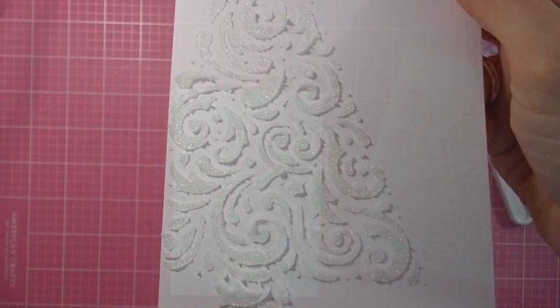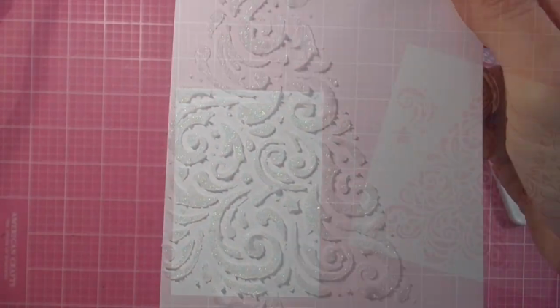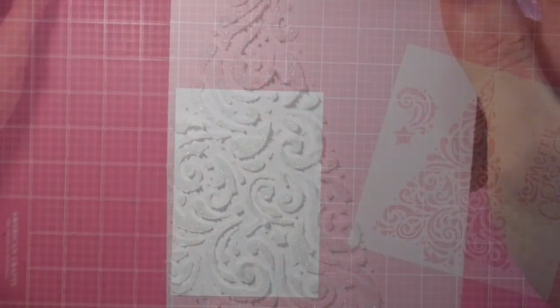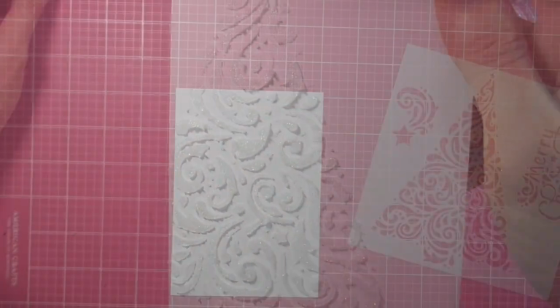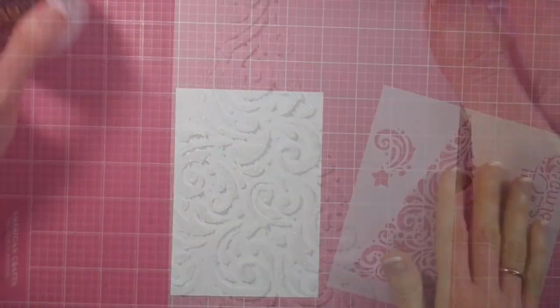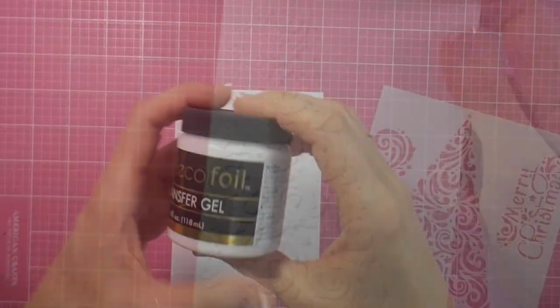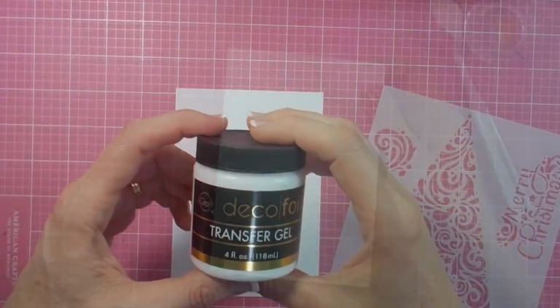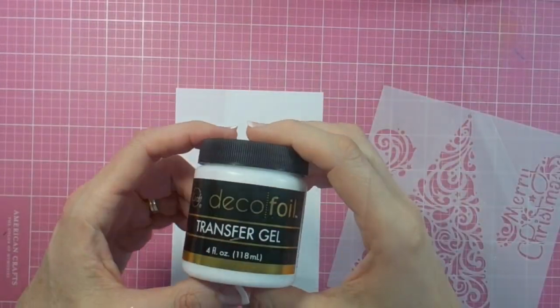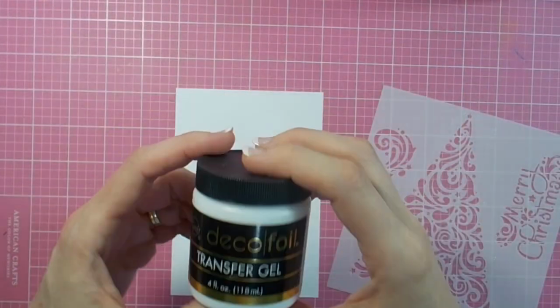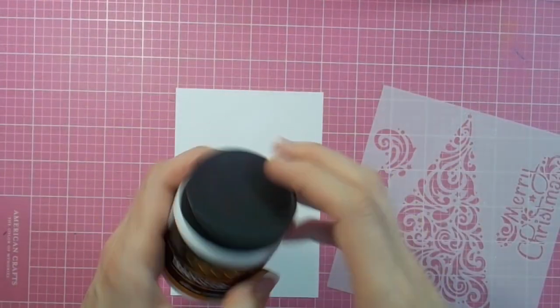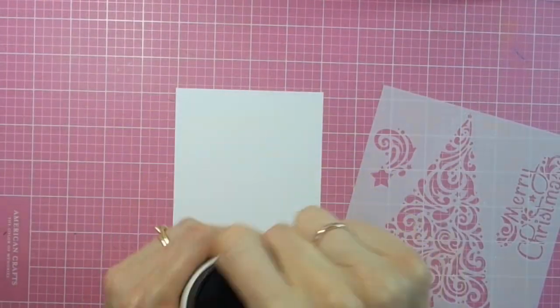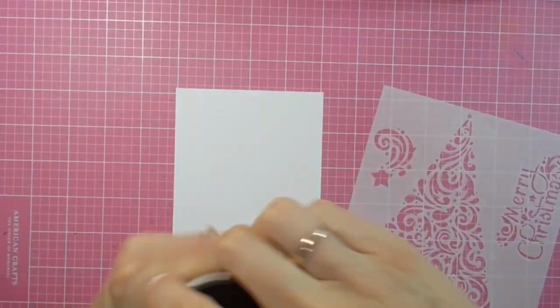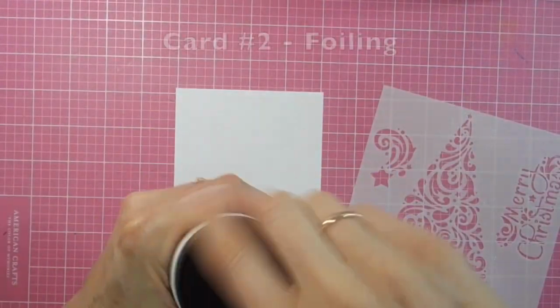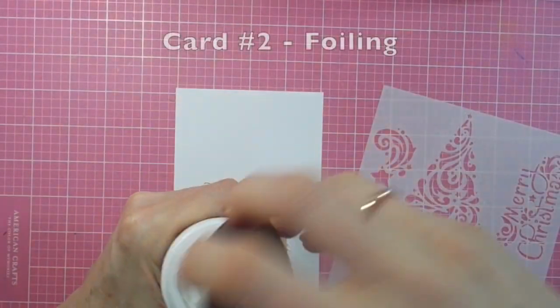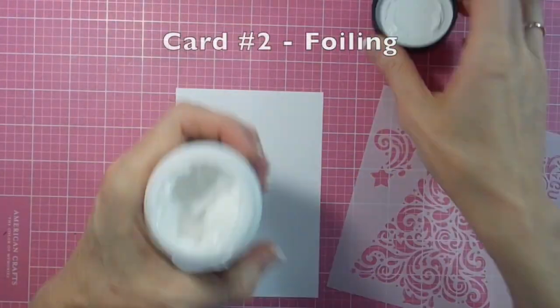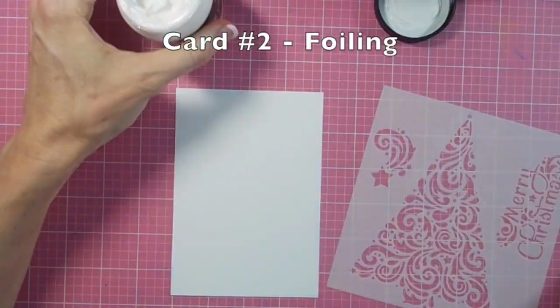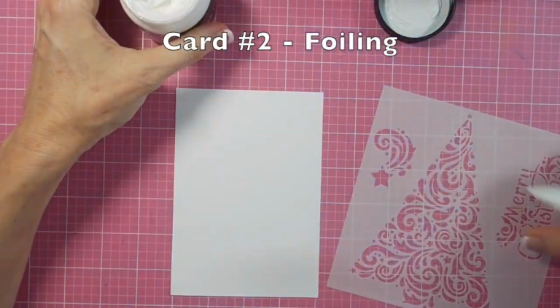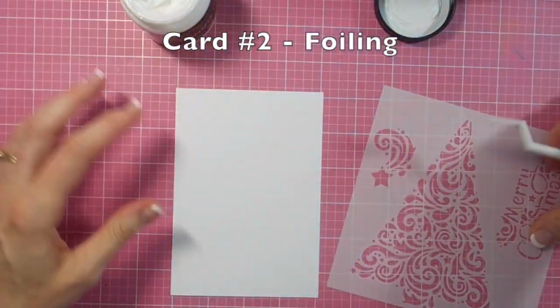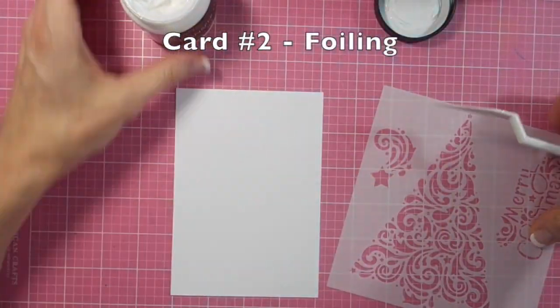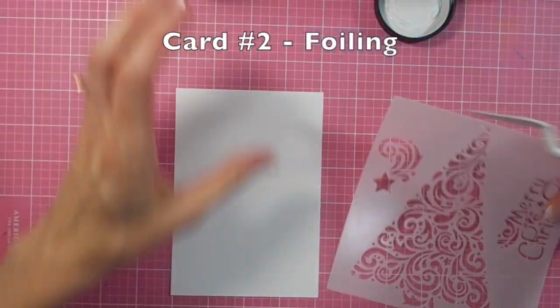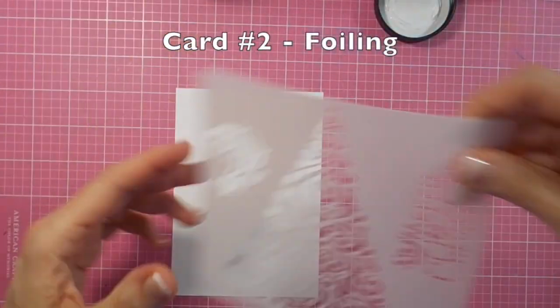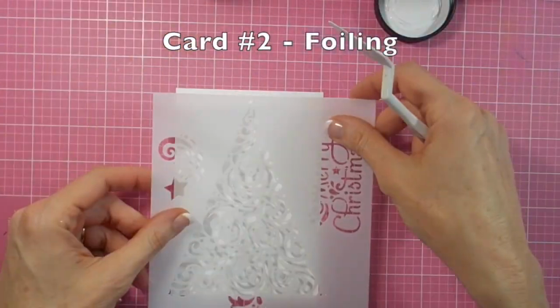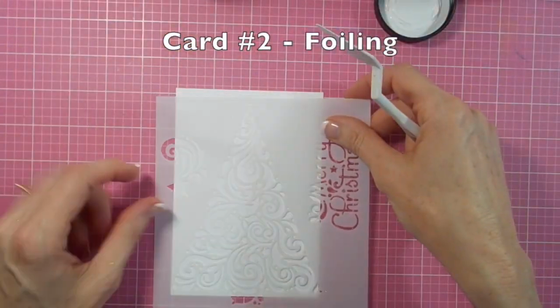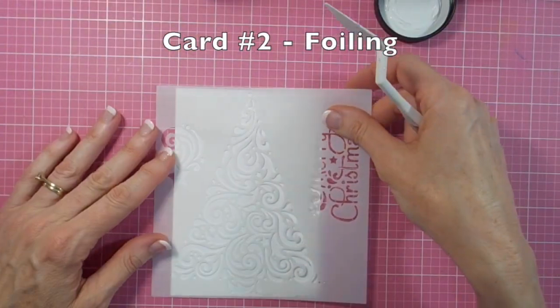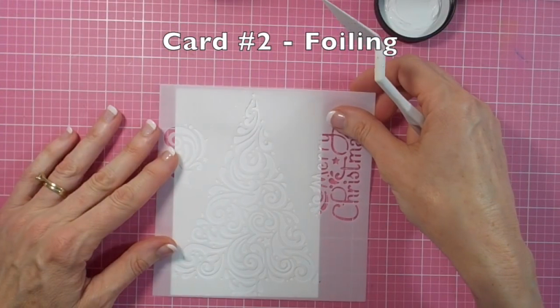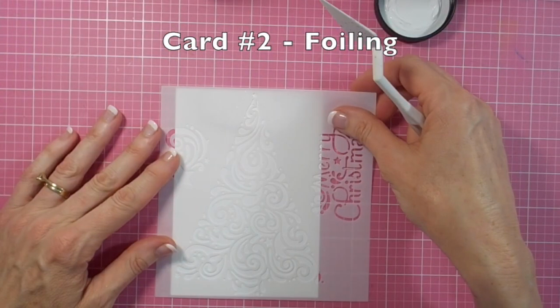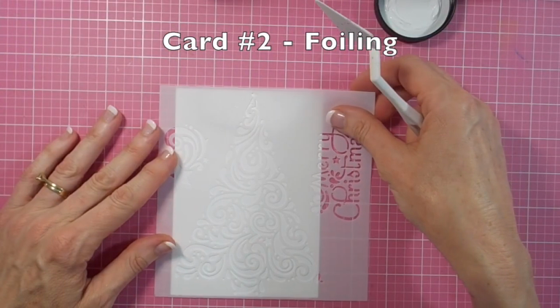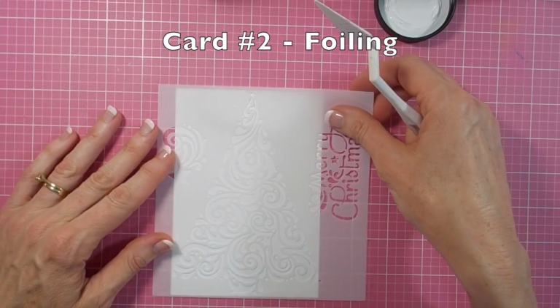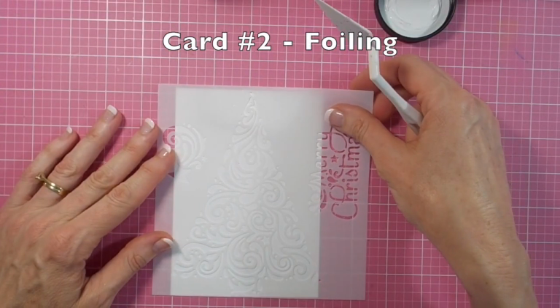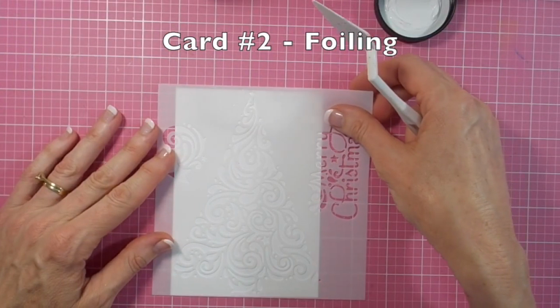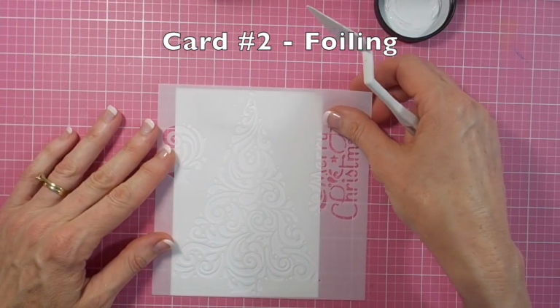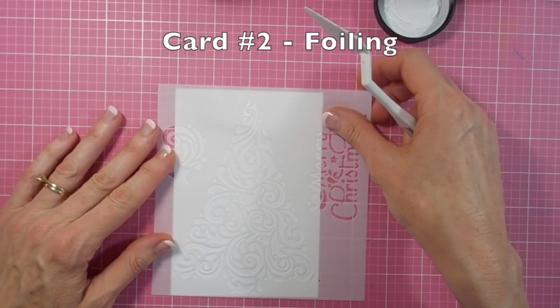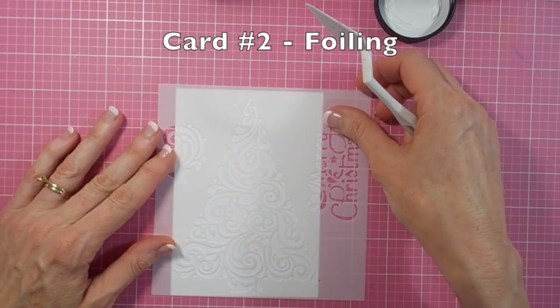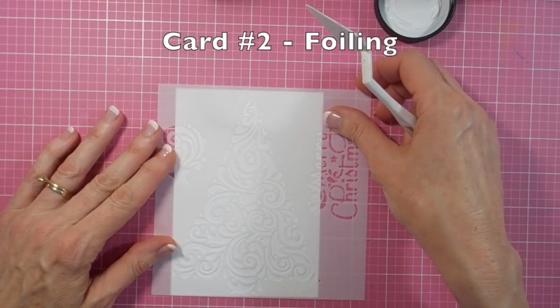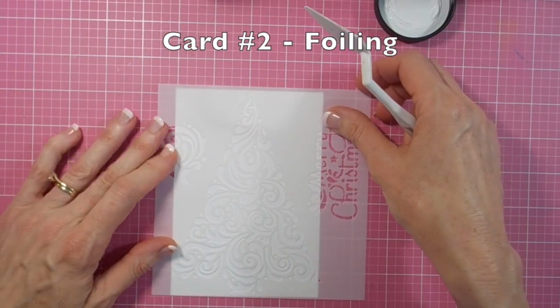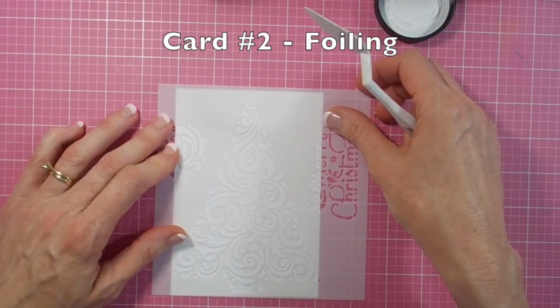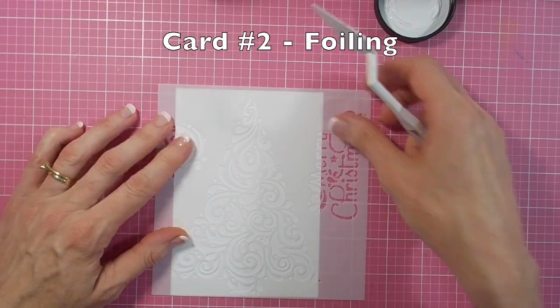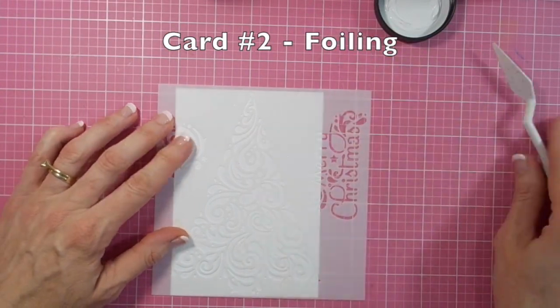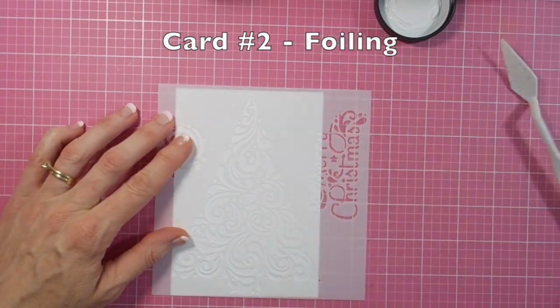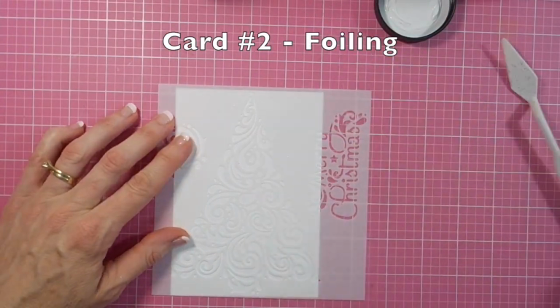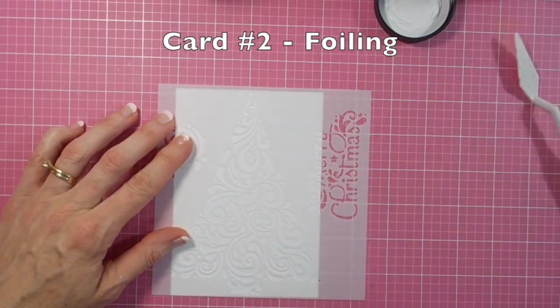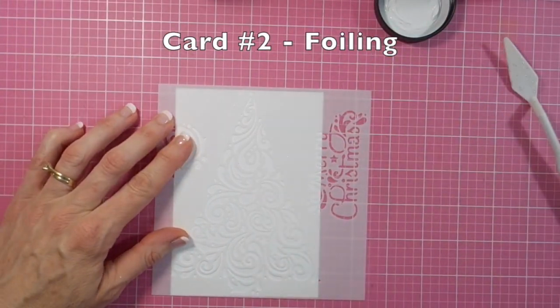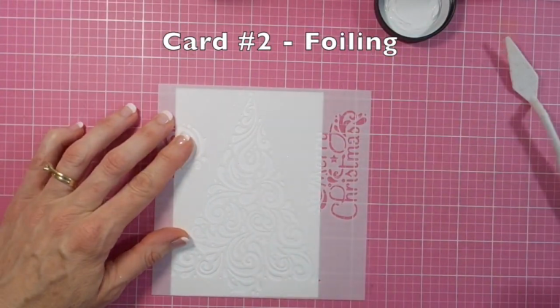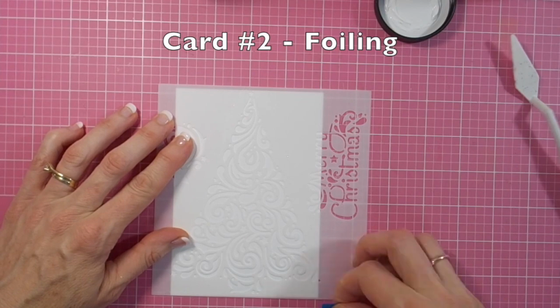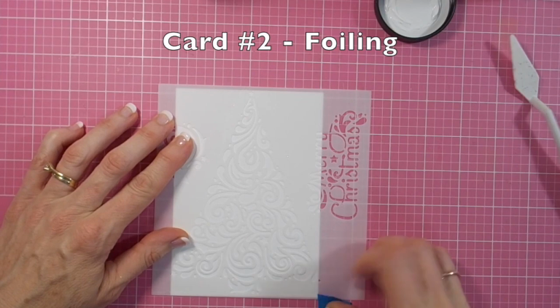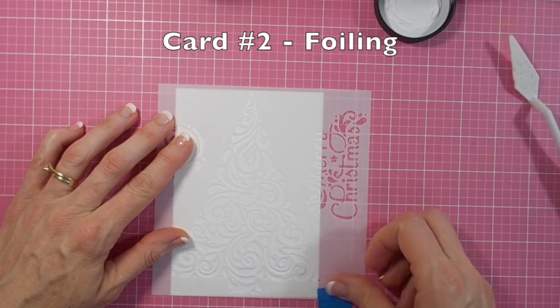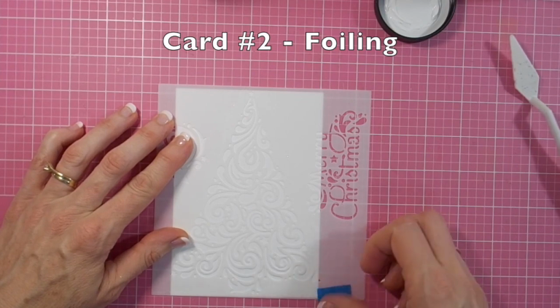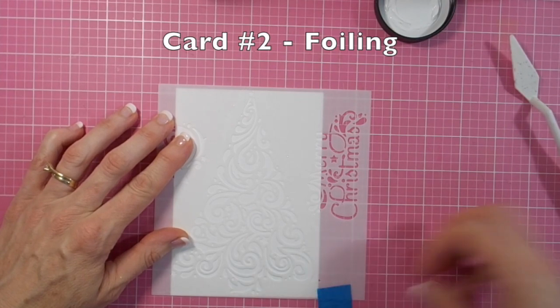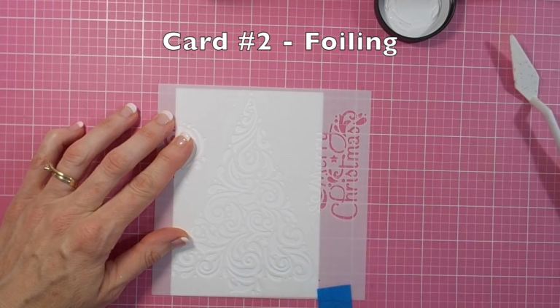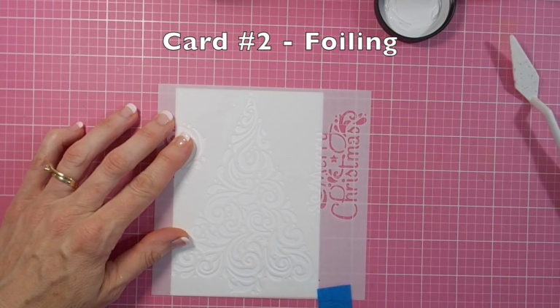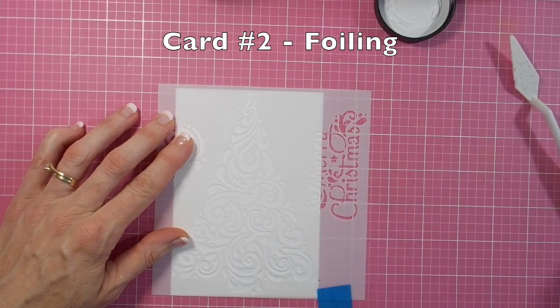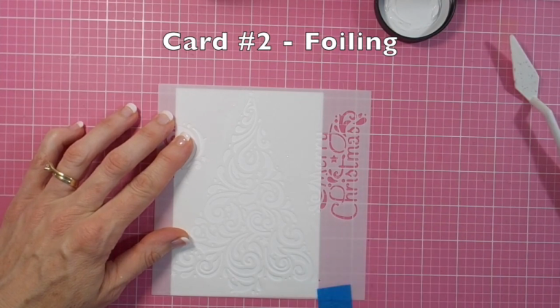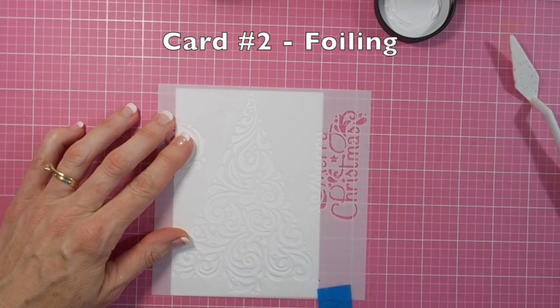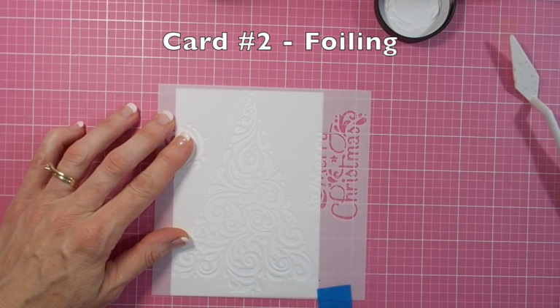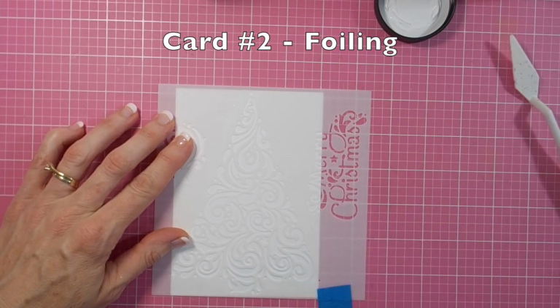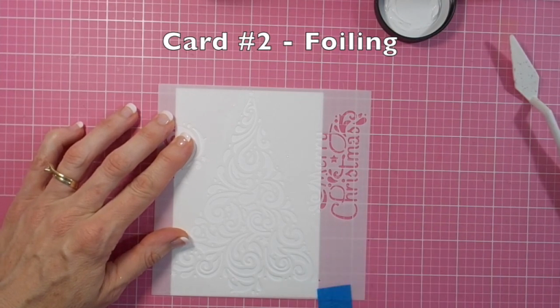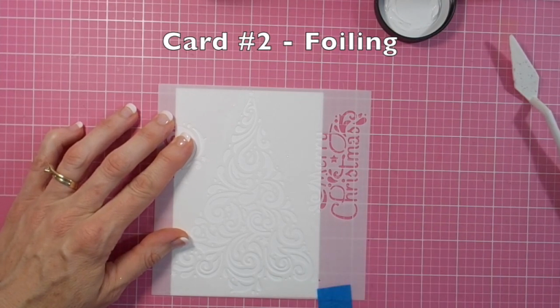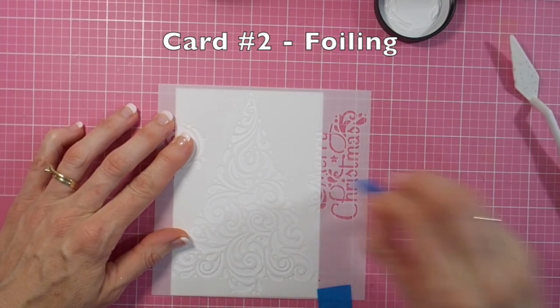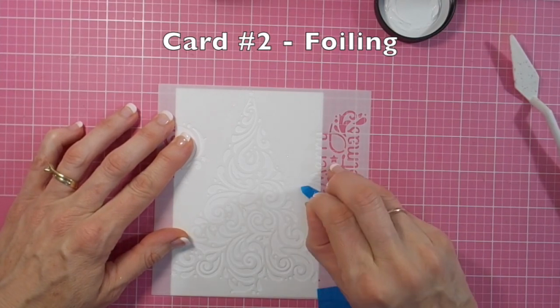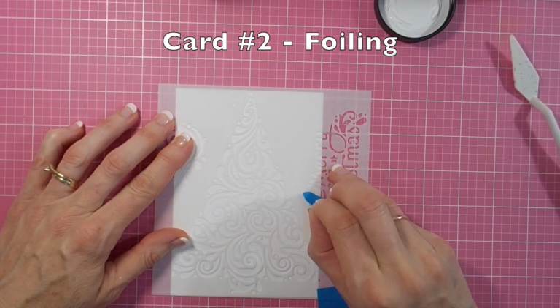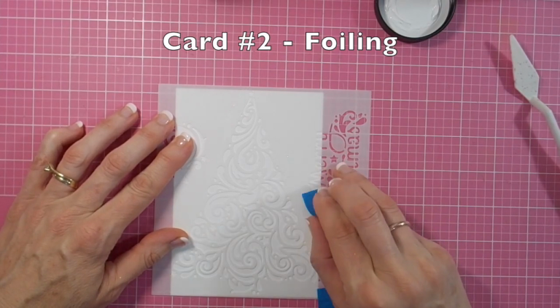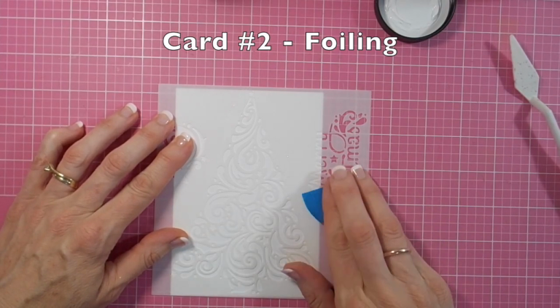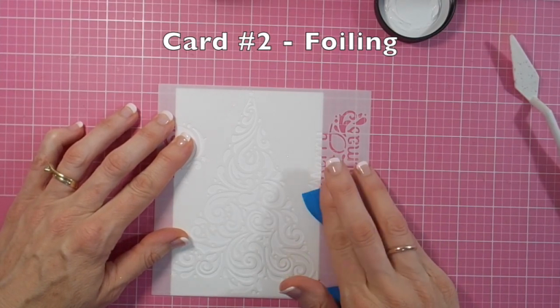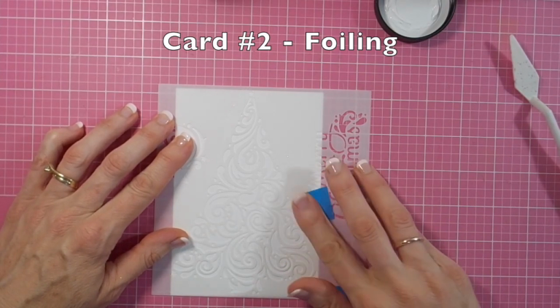The glimmer paste is certainly gorgeous — there's so much dimension to it, it's really beautiful. It needs to dry for a good while; I tend to leave it overnight usually.